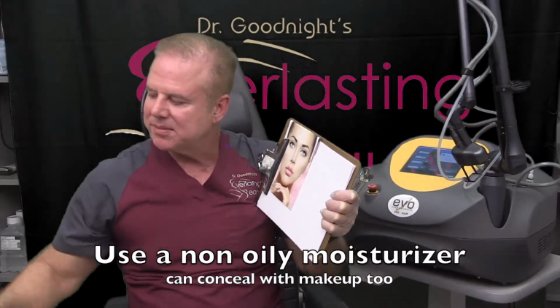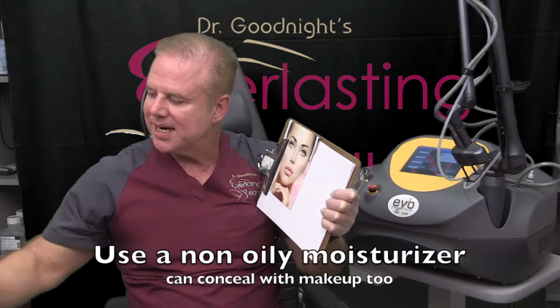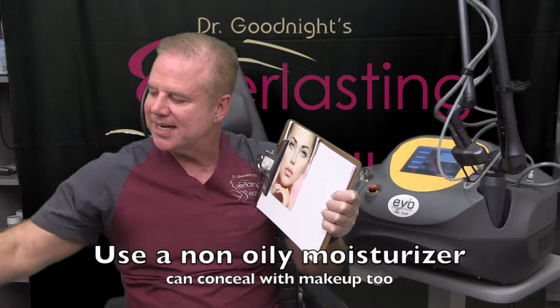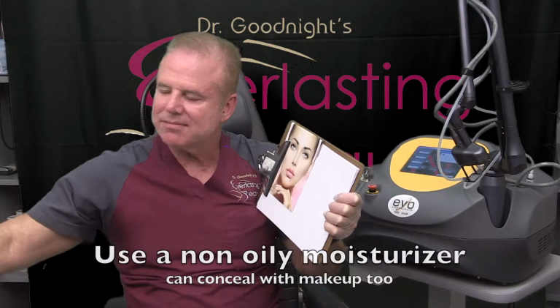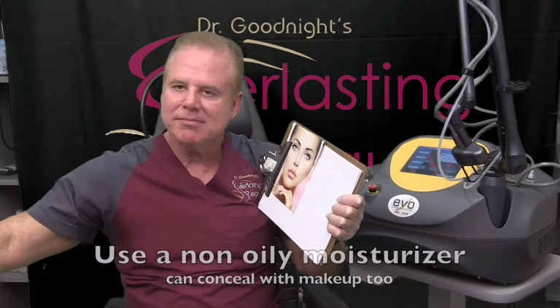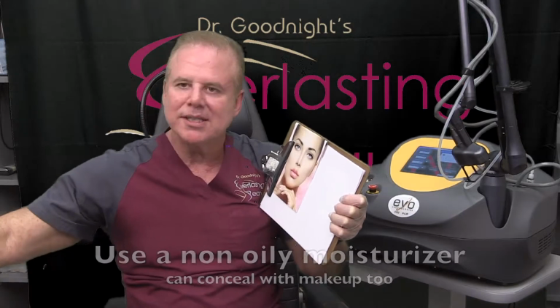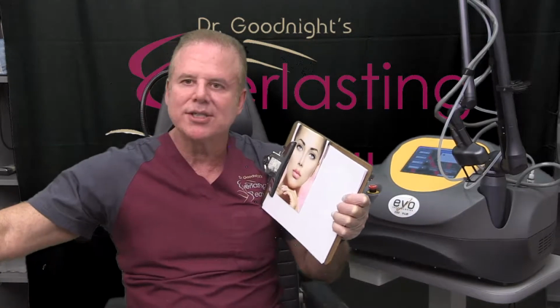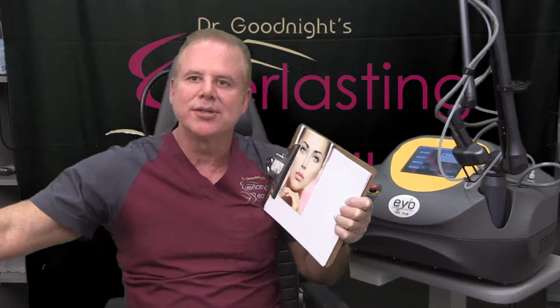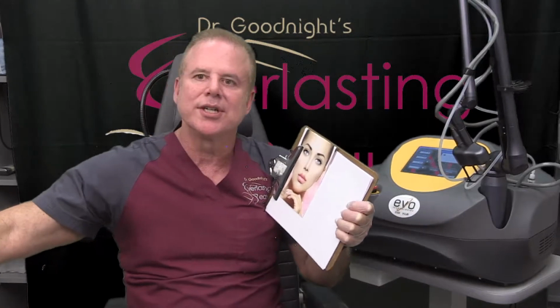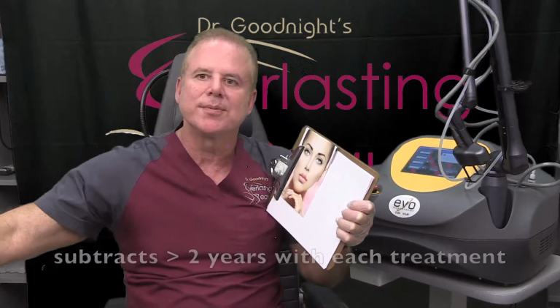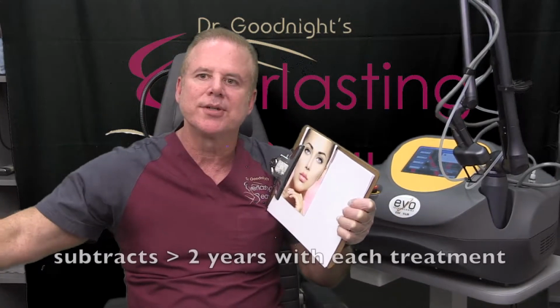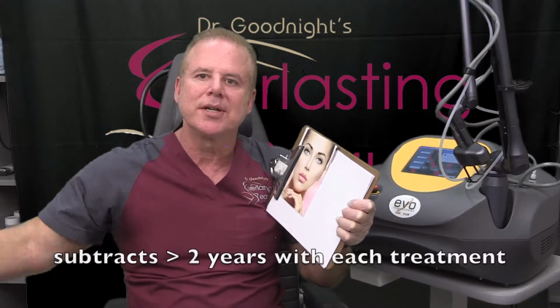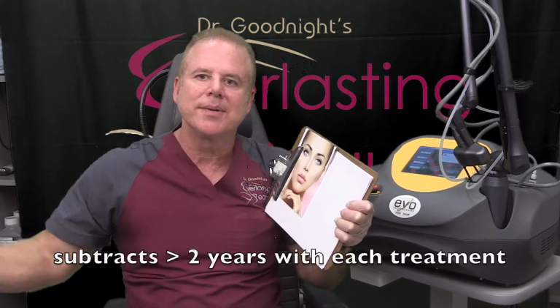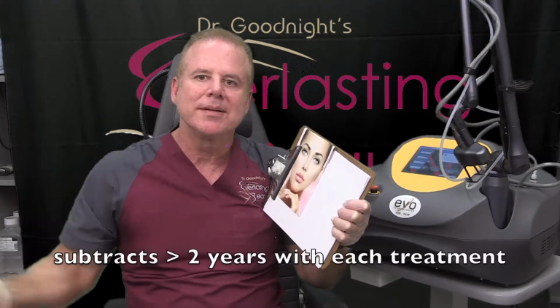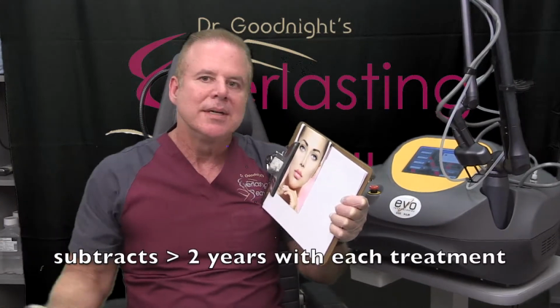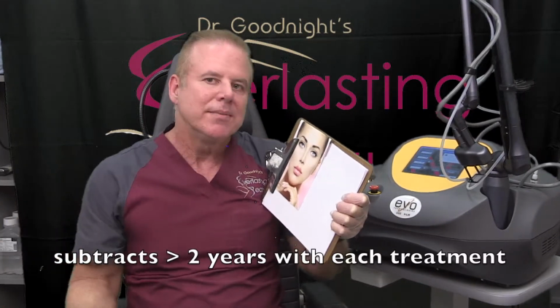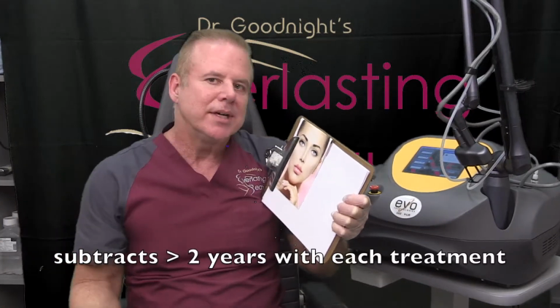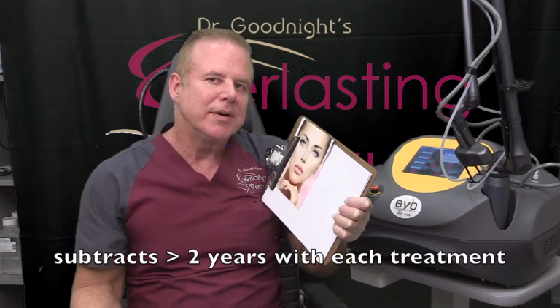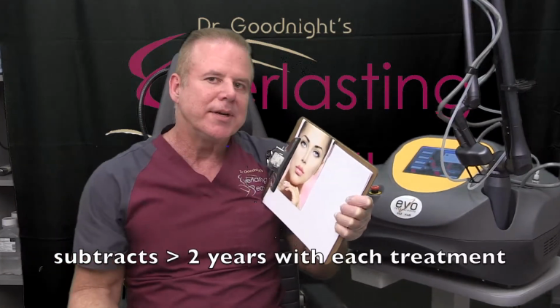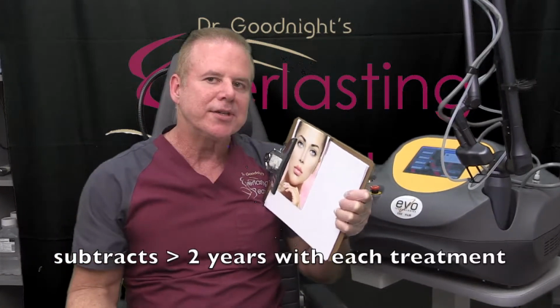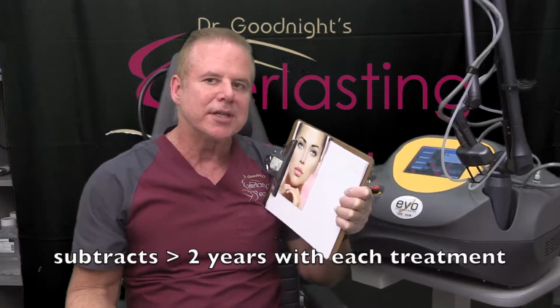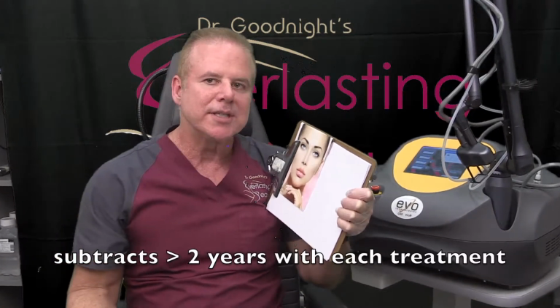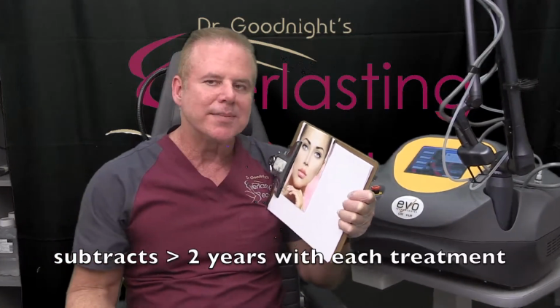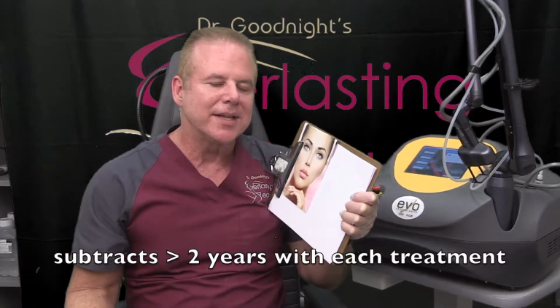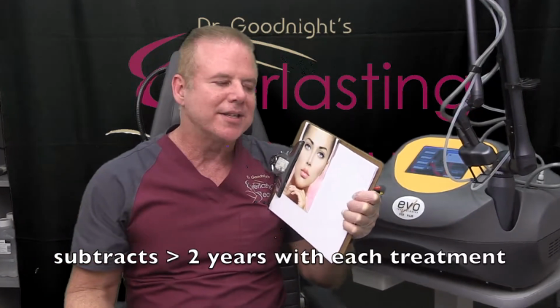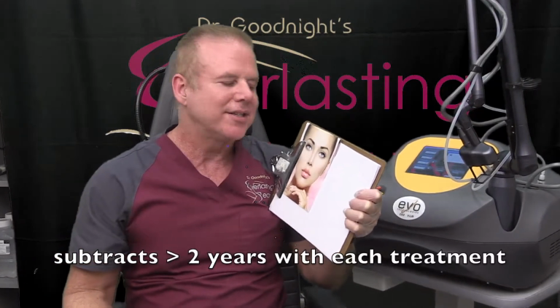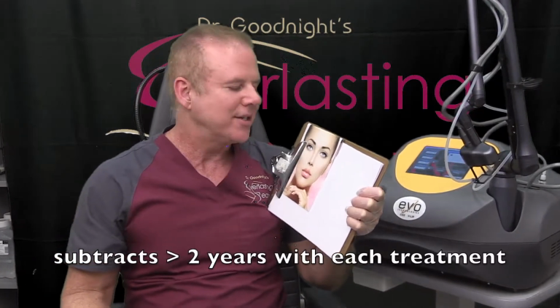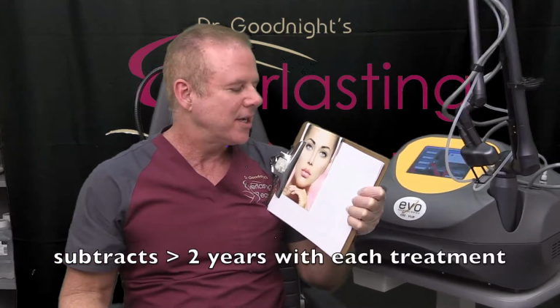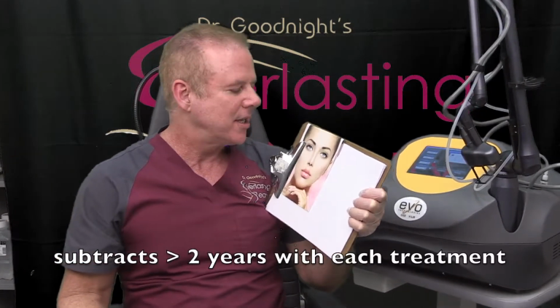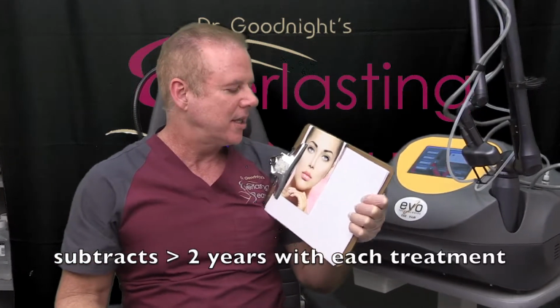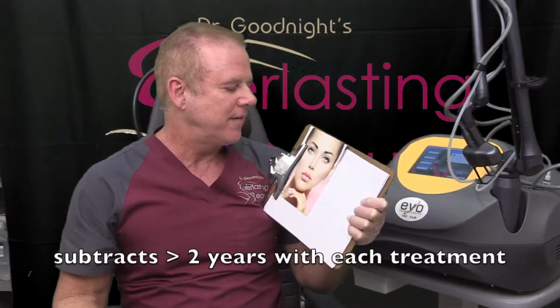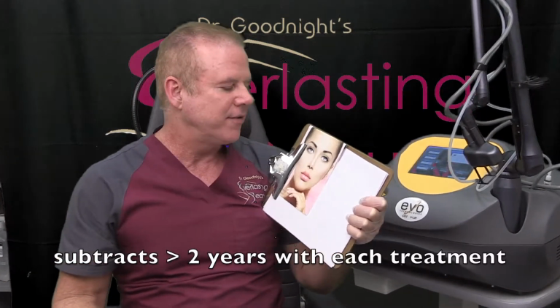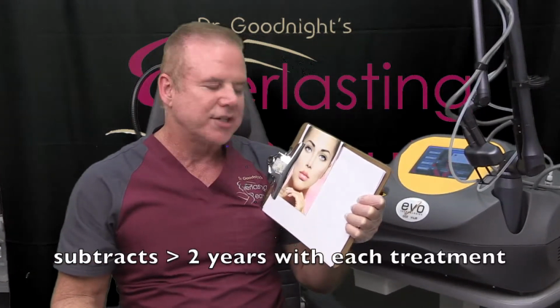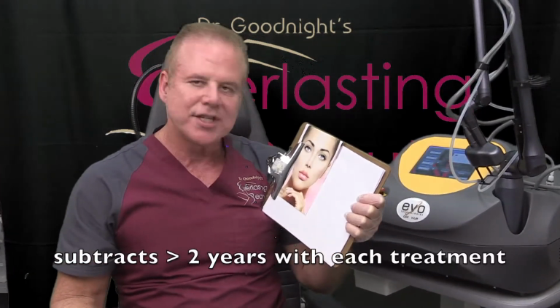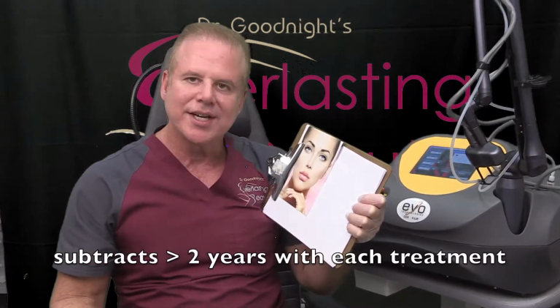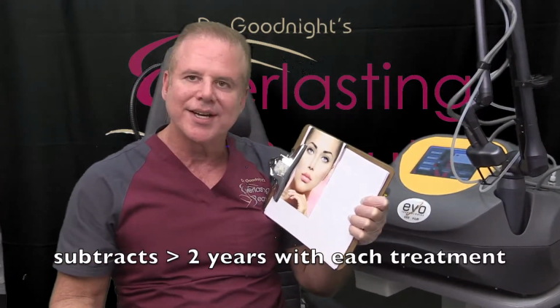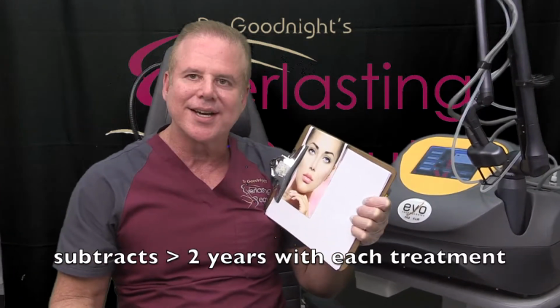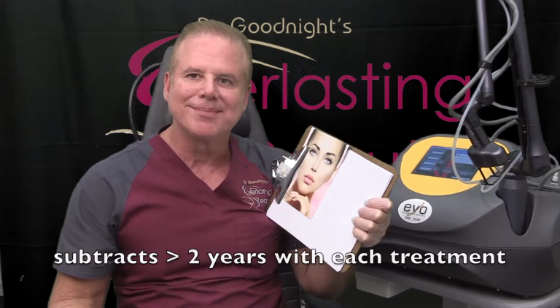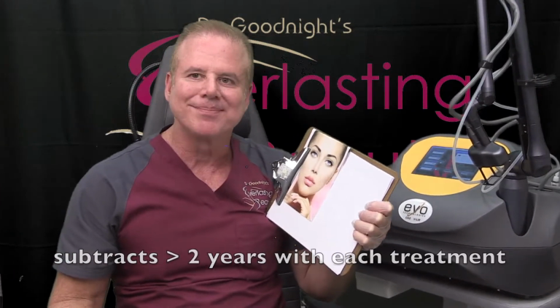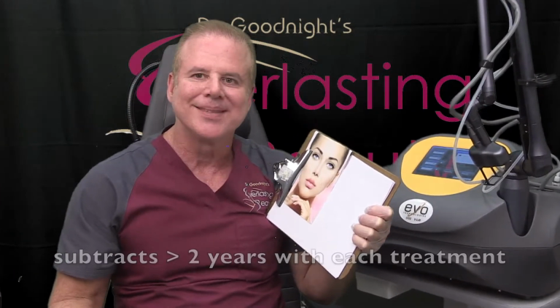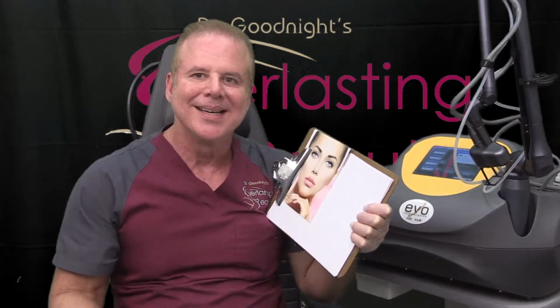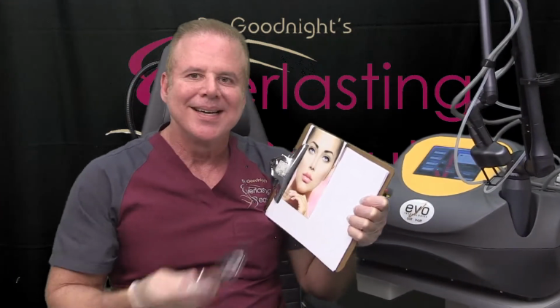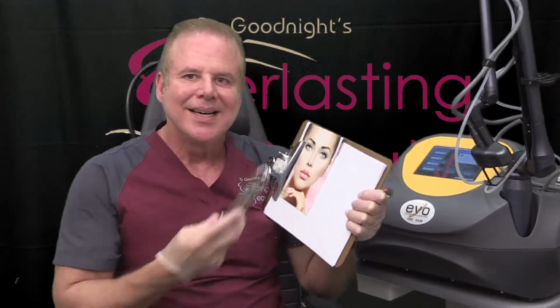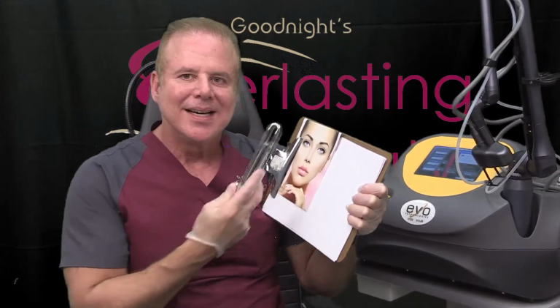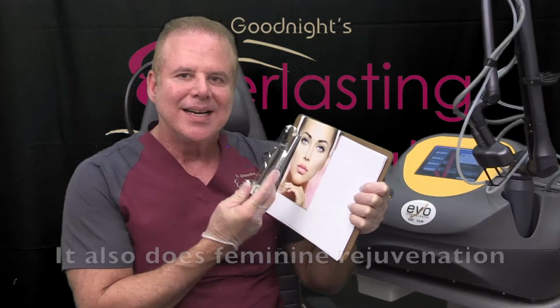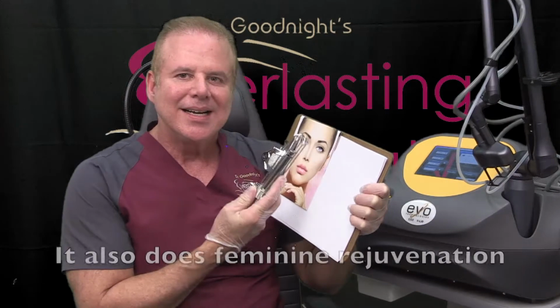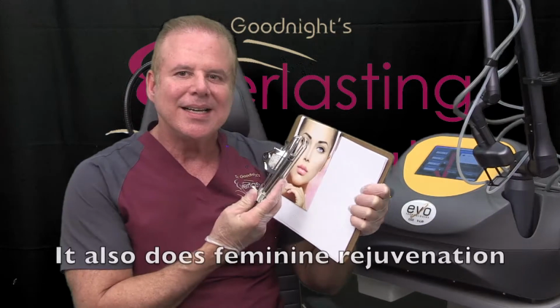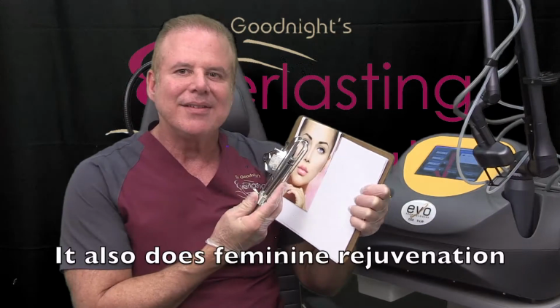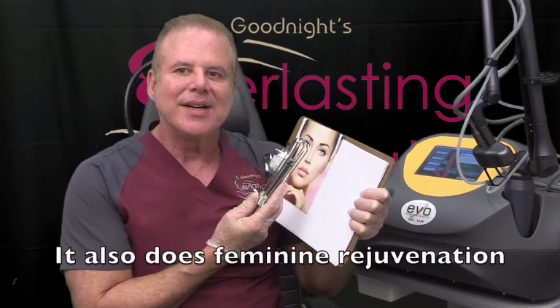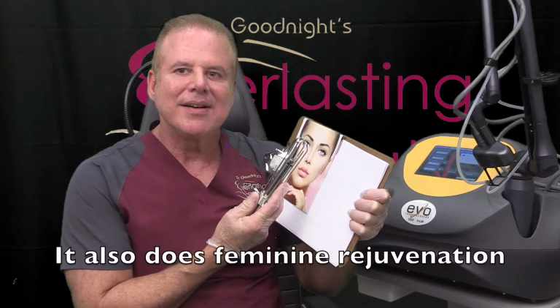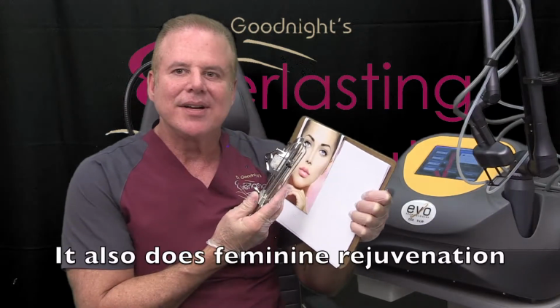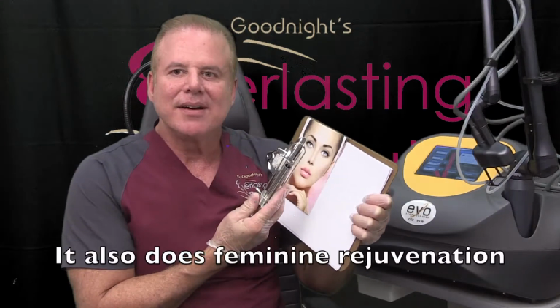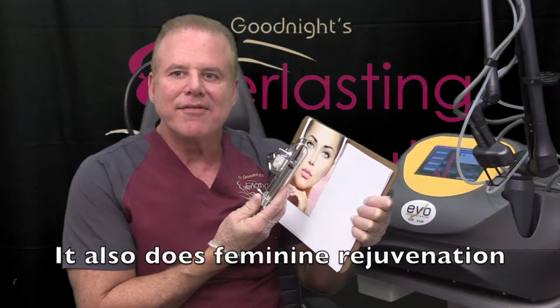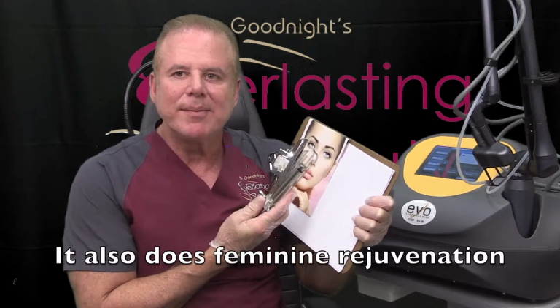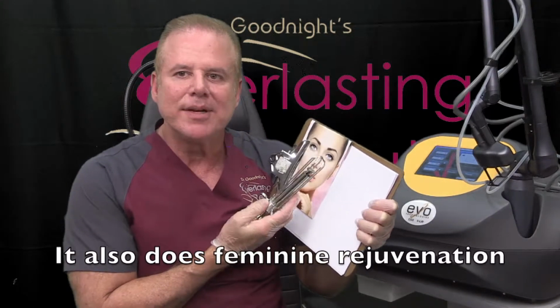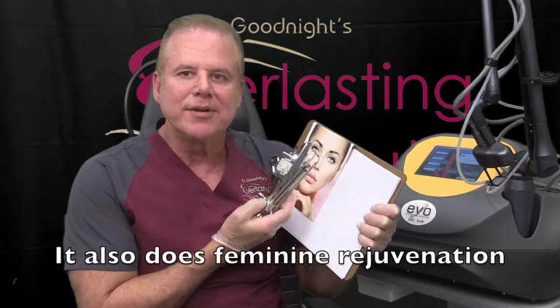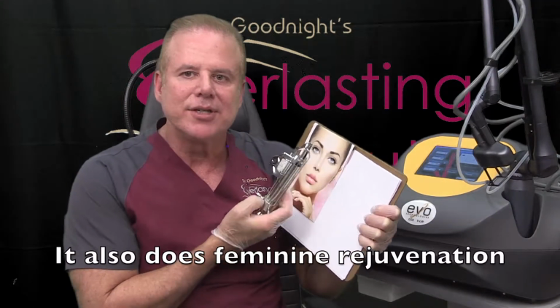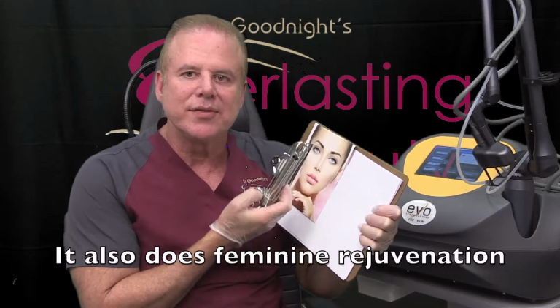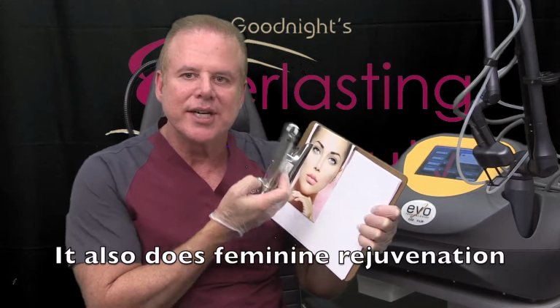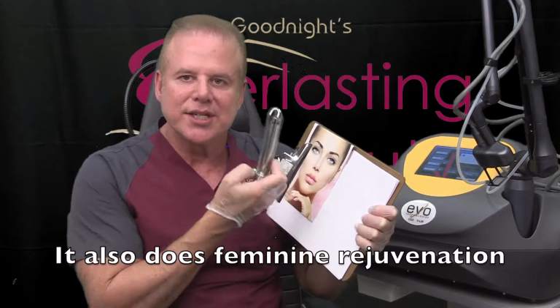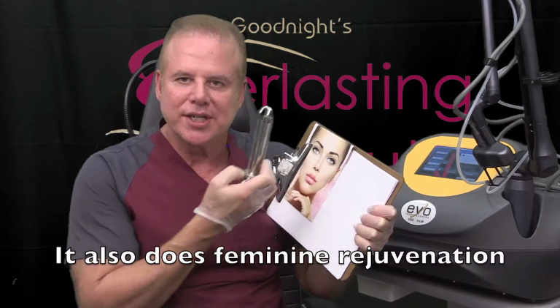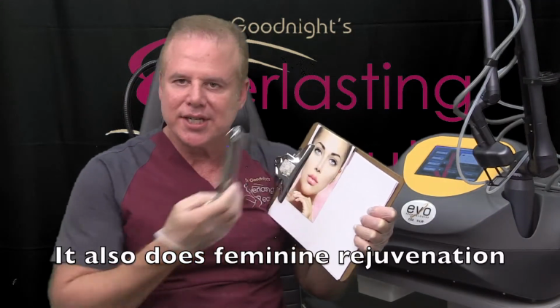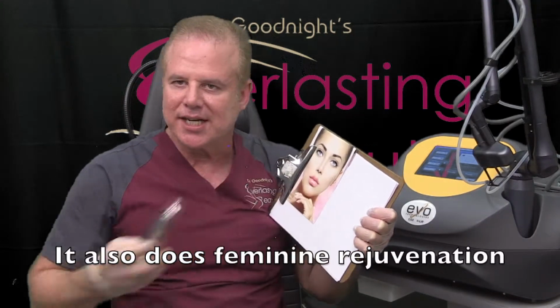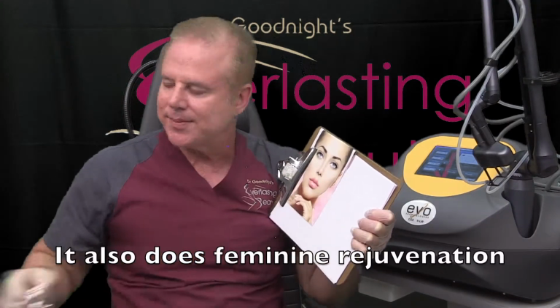Subtract at least 2 years per treatment, but you can repeat the treatments monthly until you love your skin again. And it can even have an effeminate rejuvenation attachment.